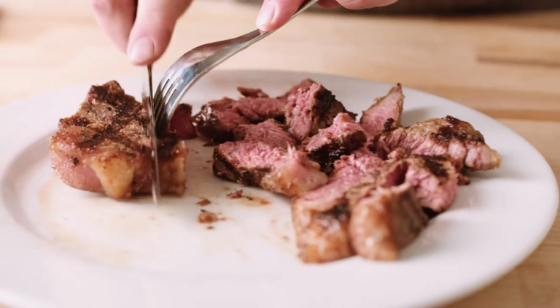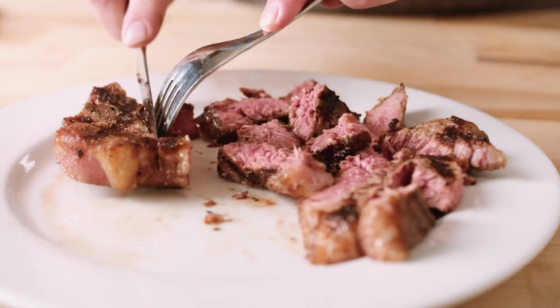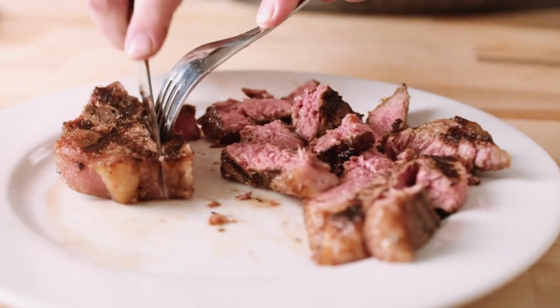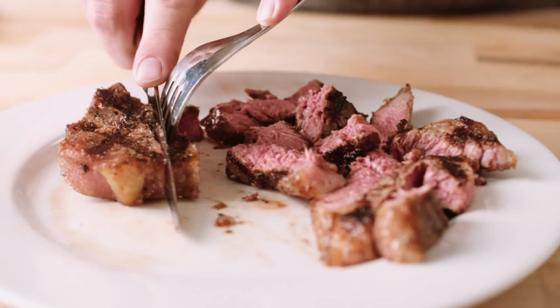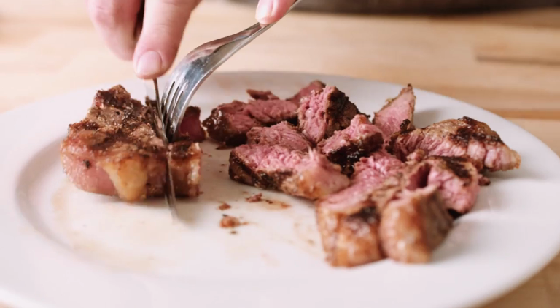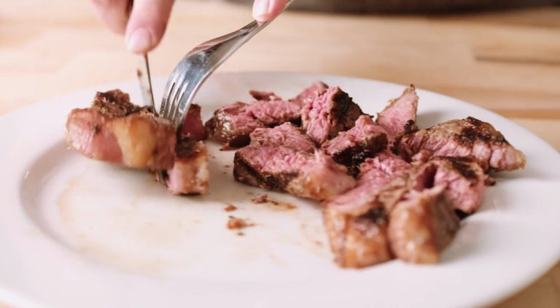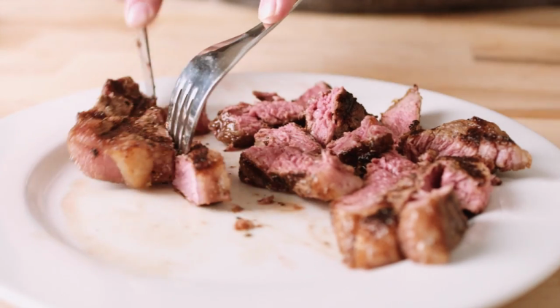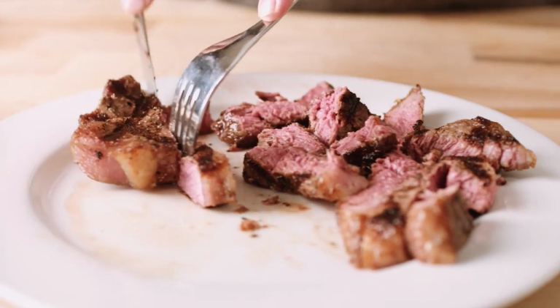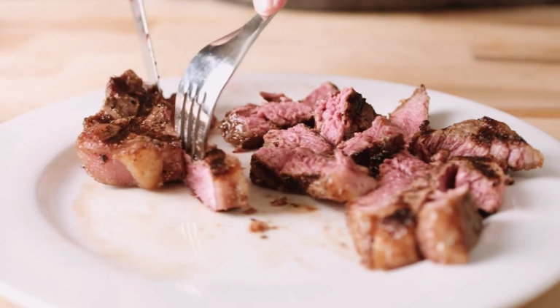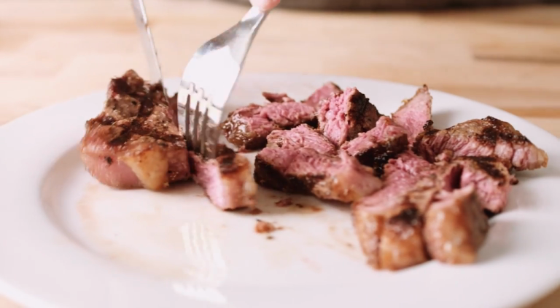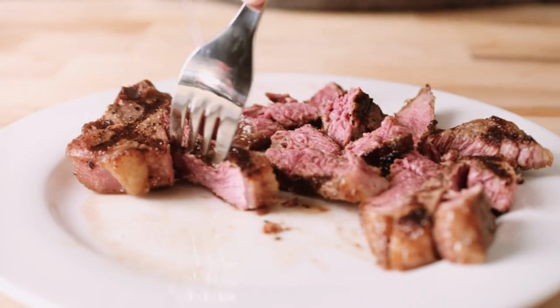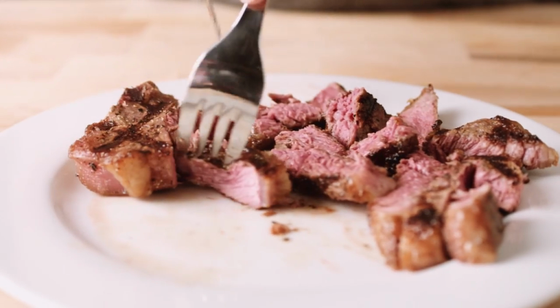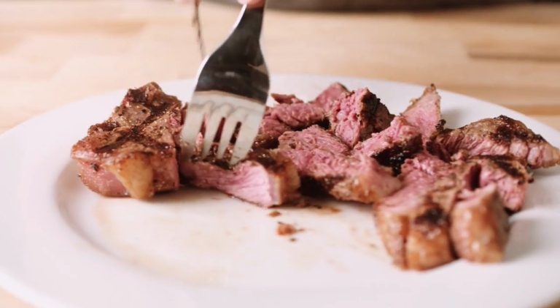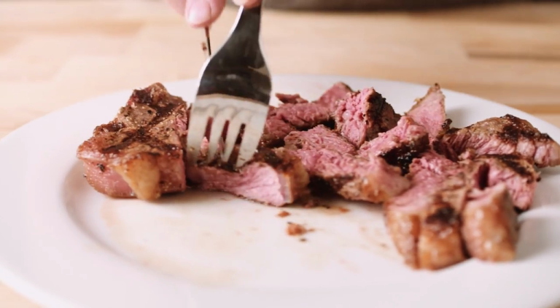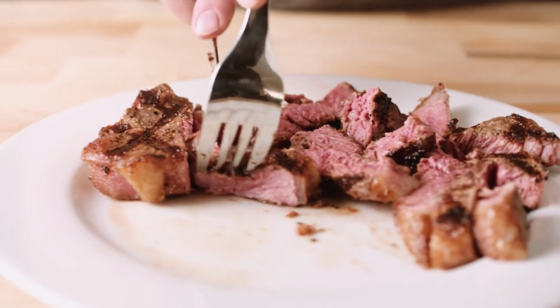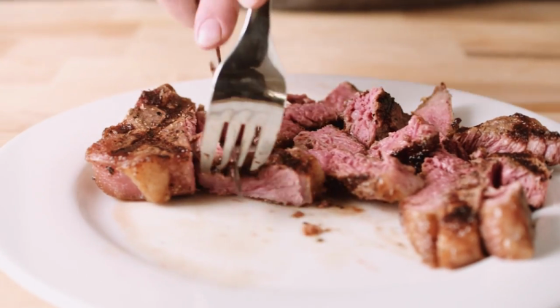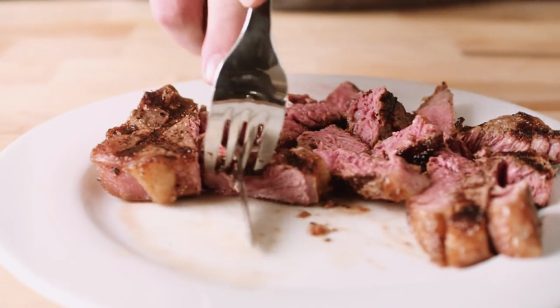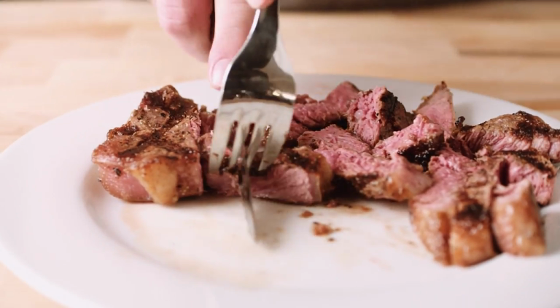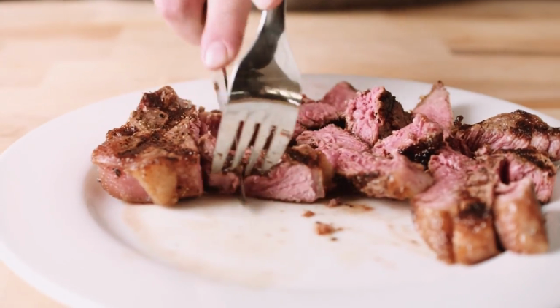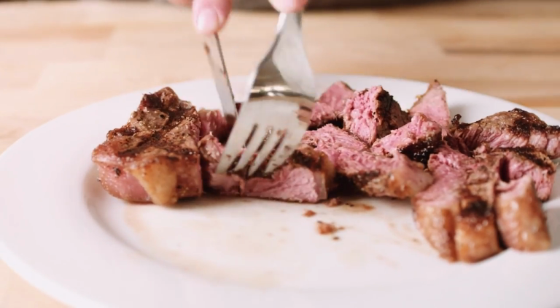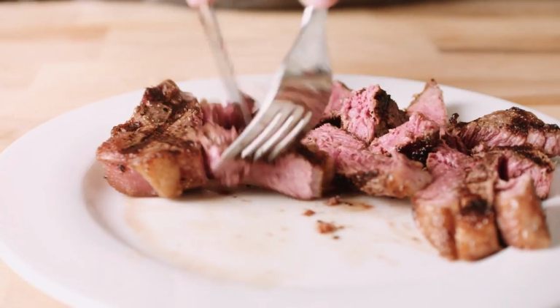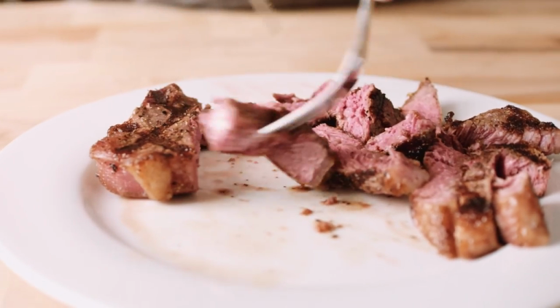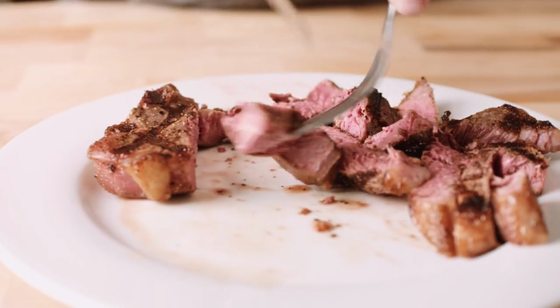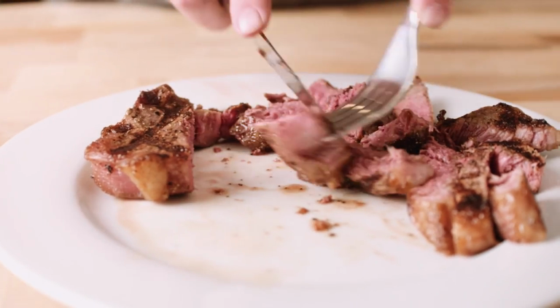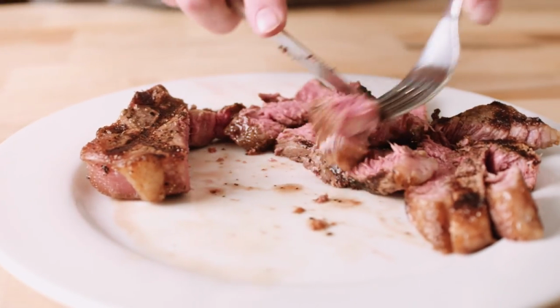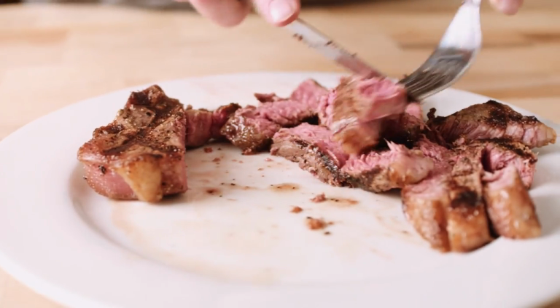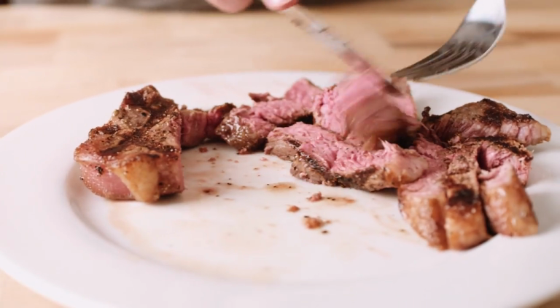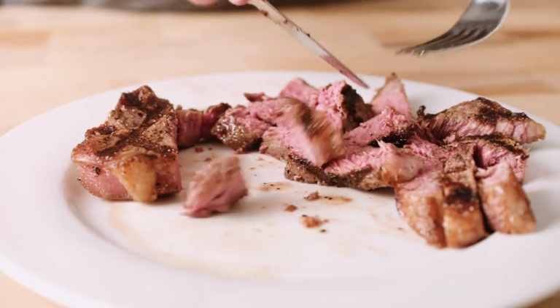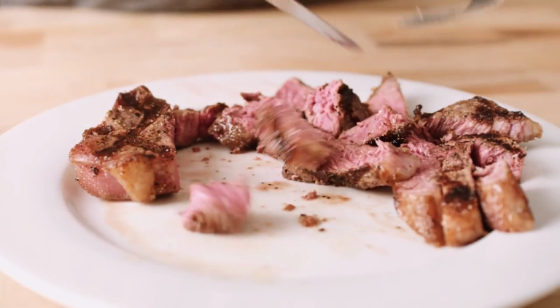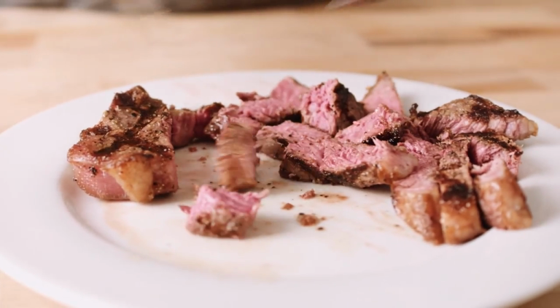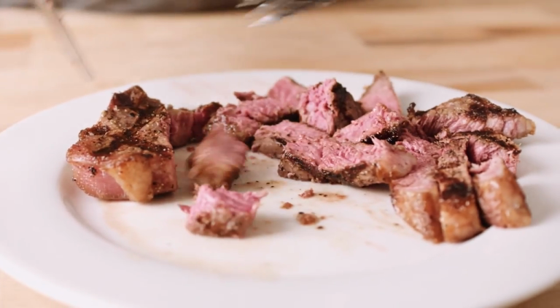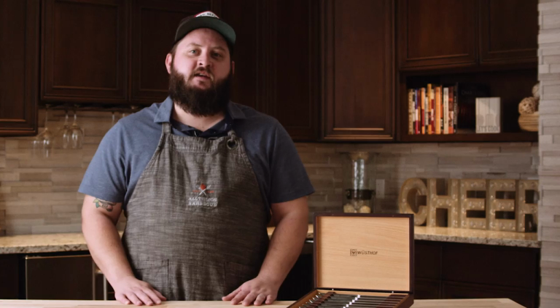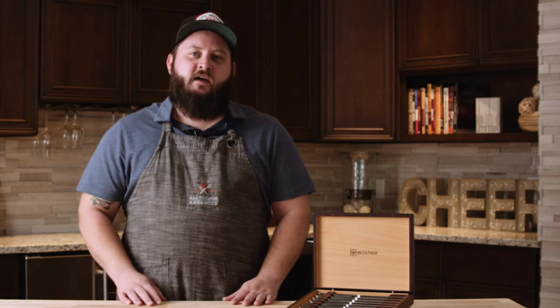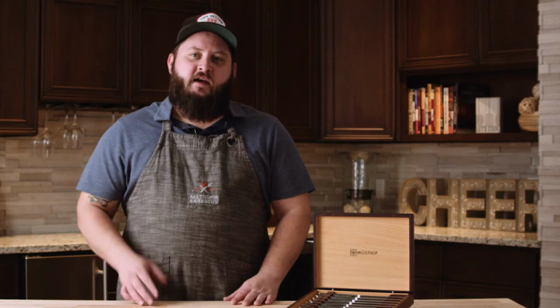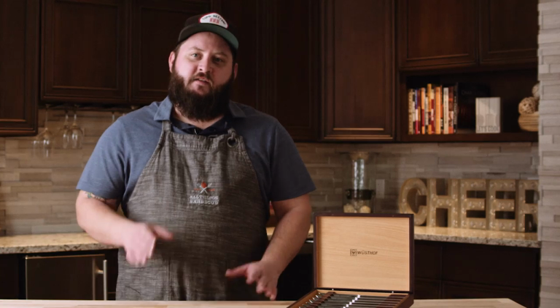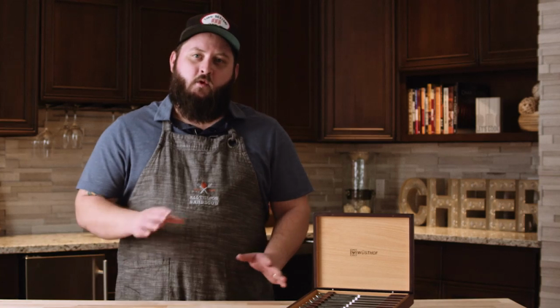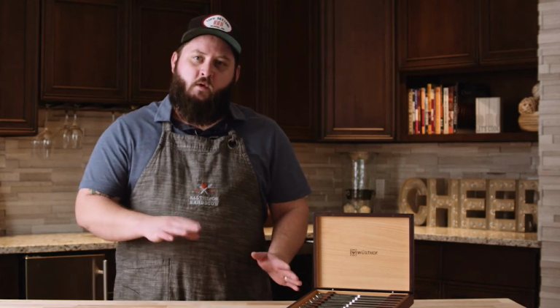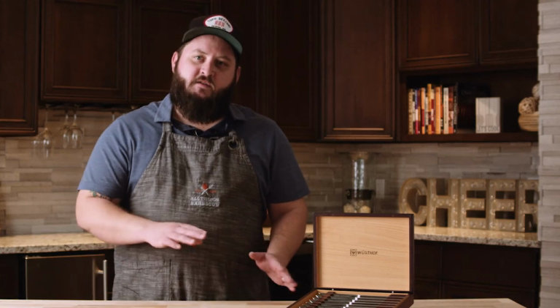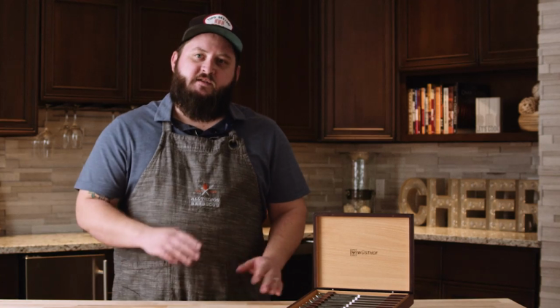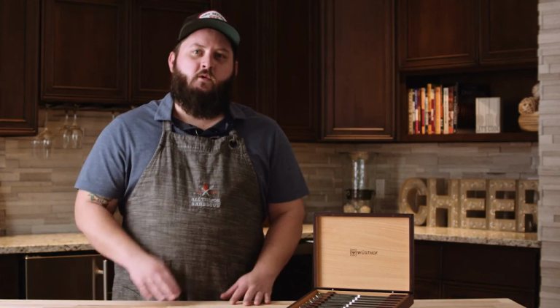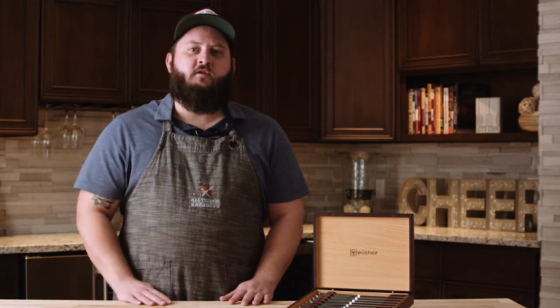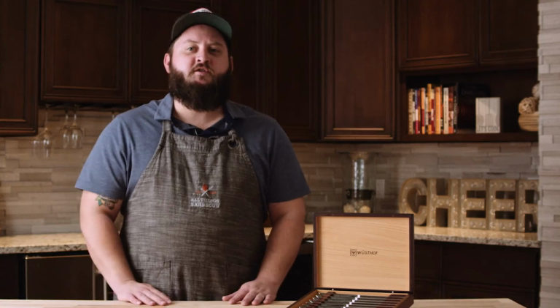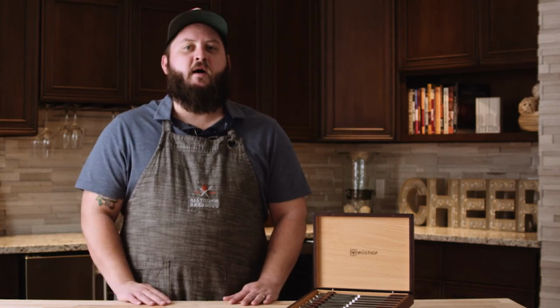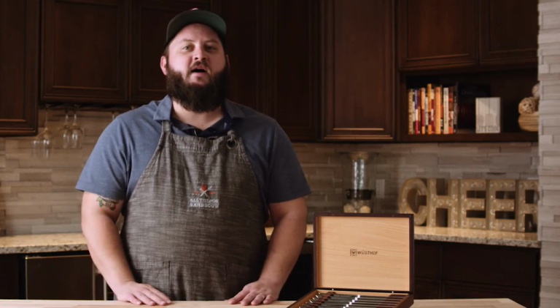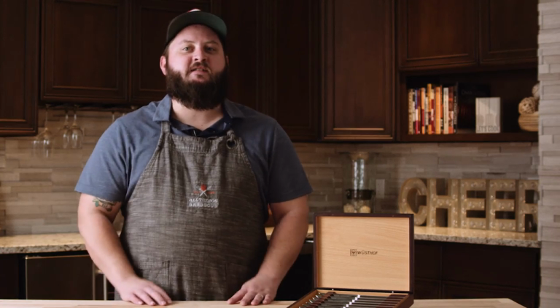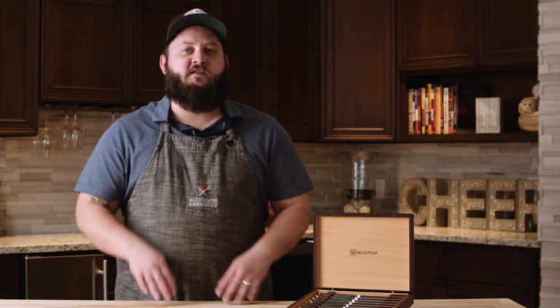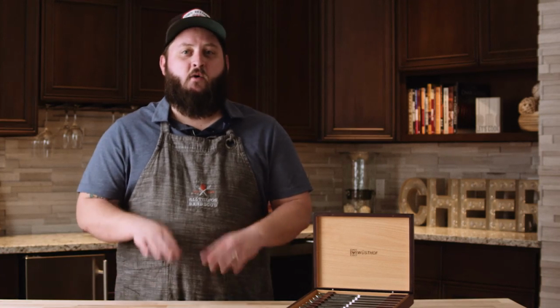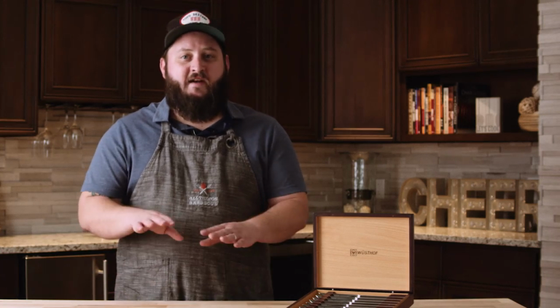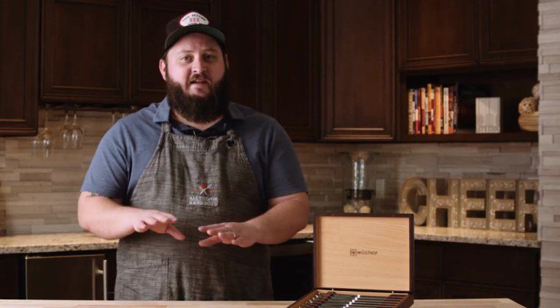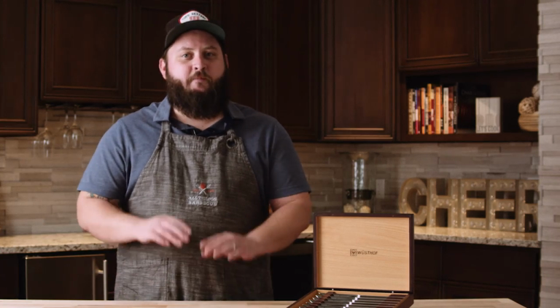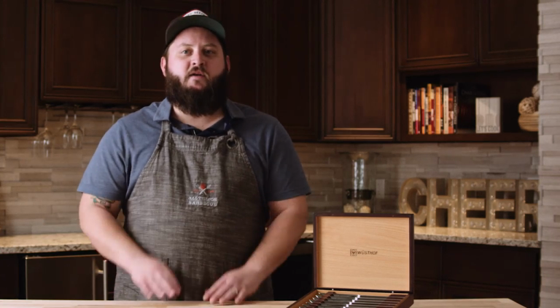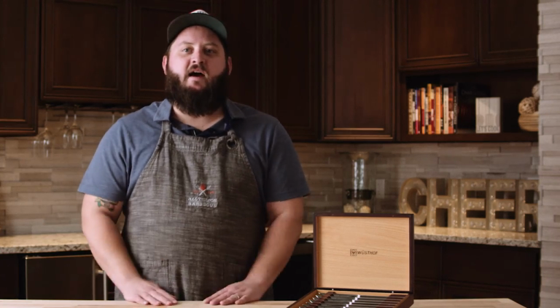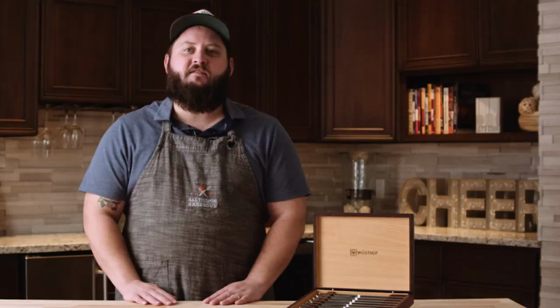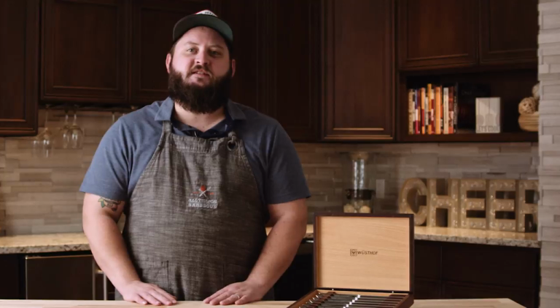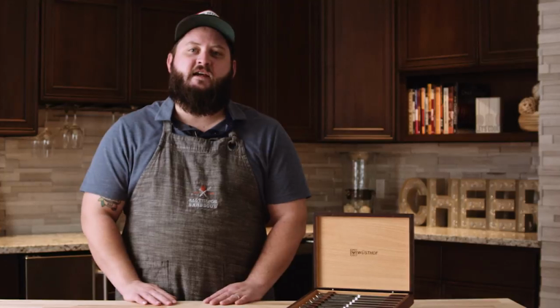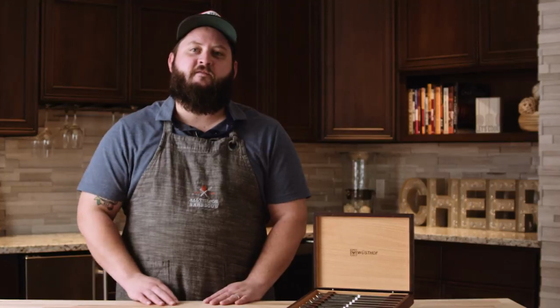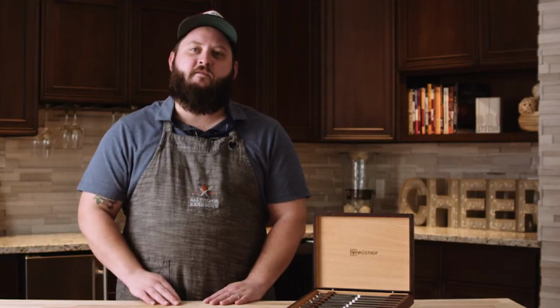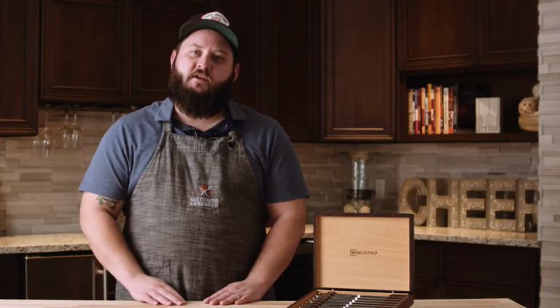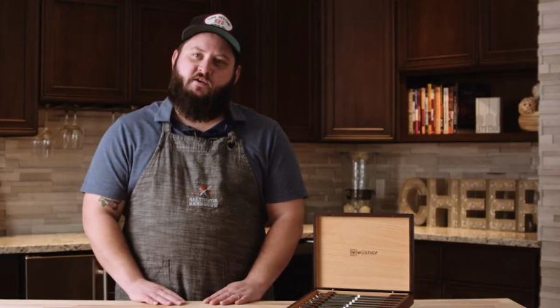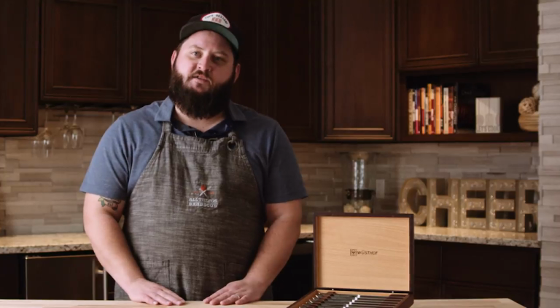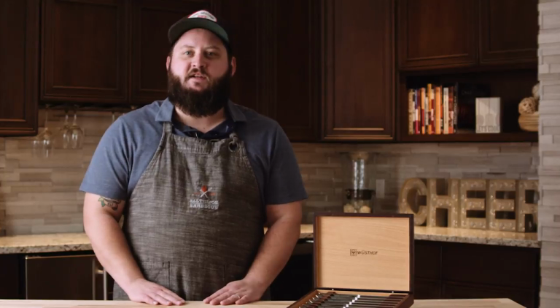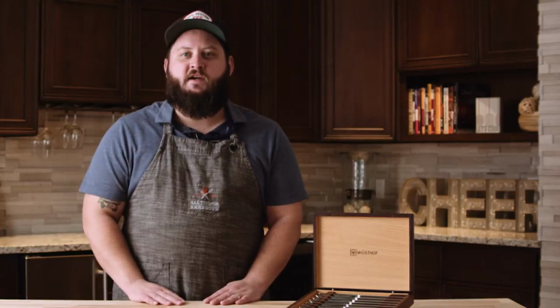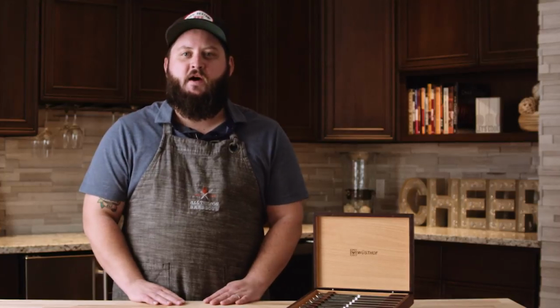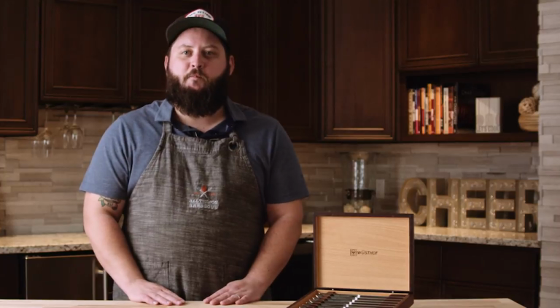These knives are perfect for everyday use or for special occasions, and the wooden storage box is going to keep your knives safe for years to come.